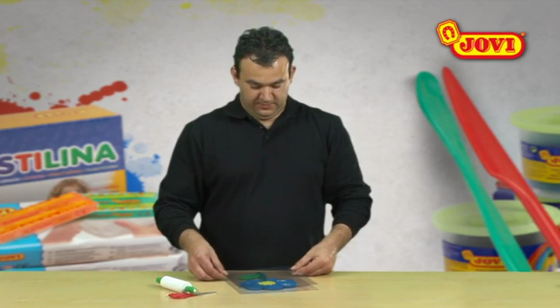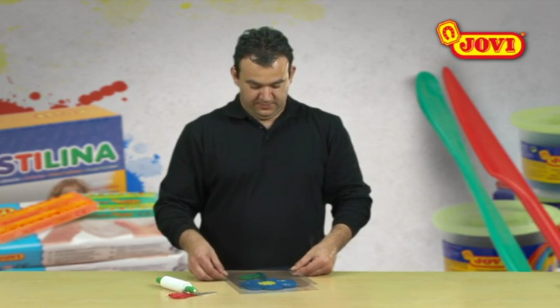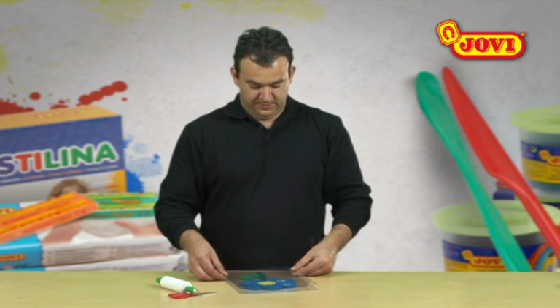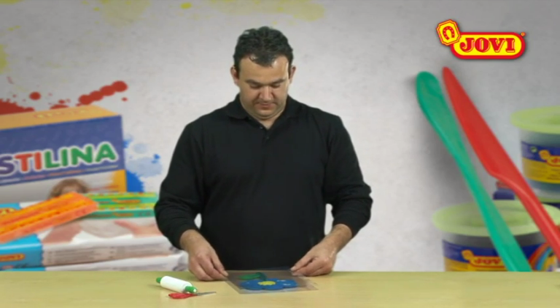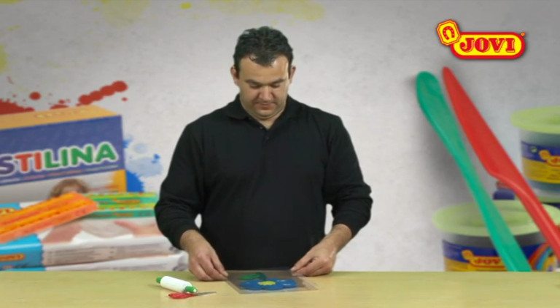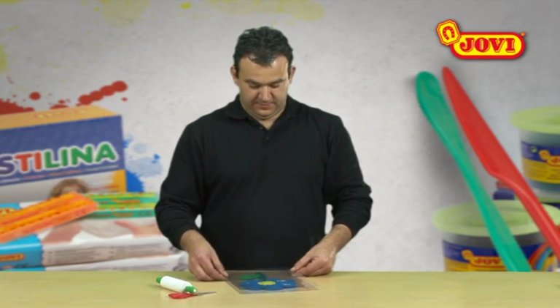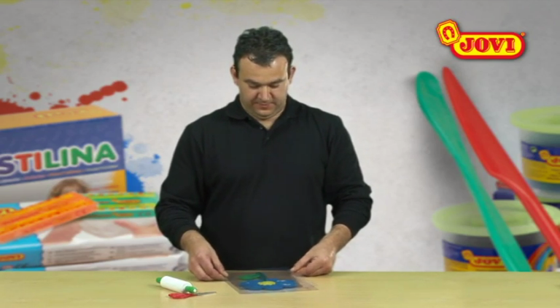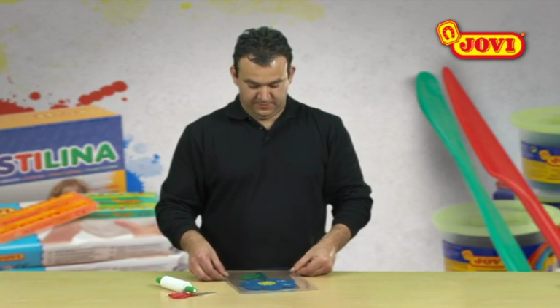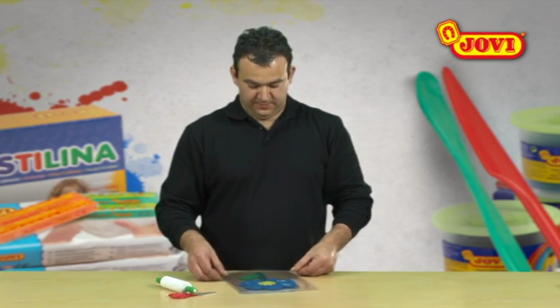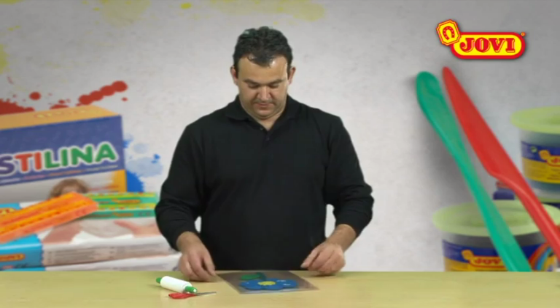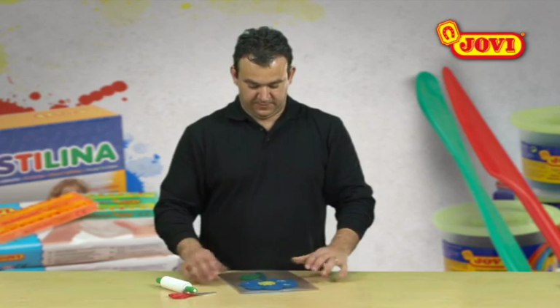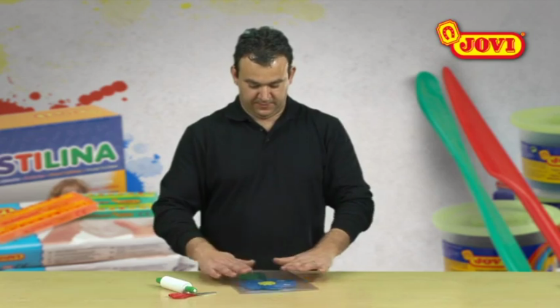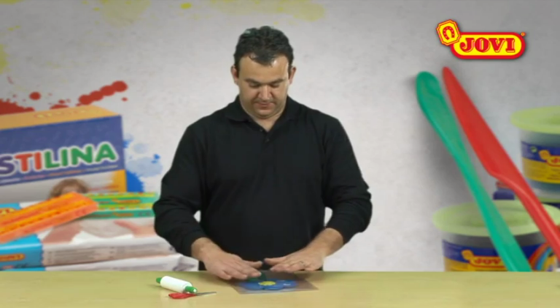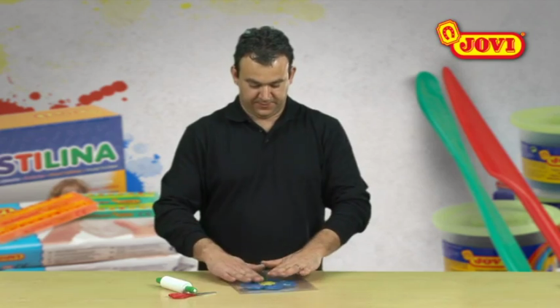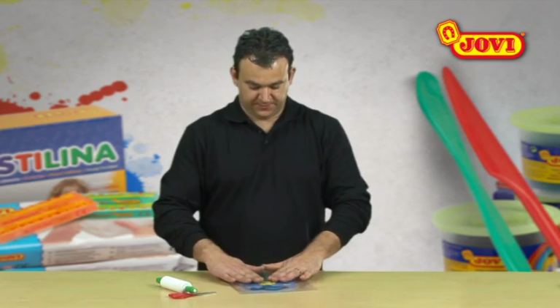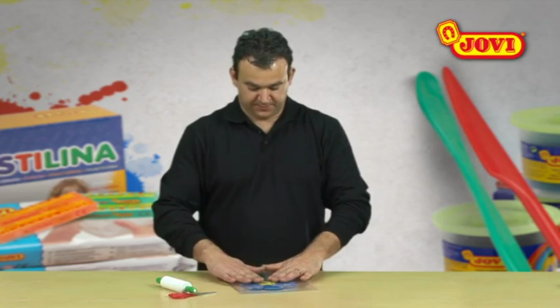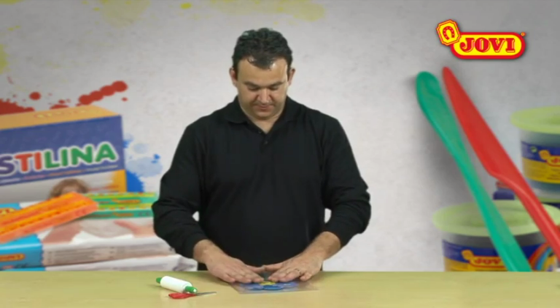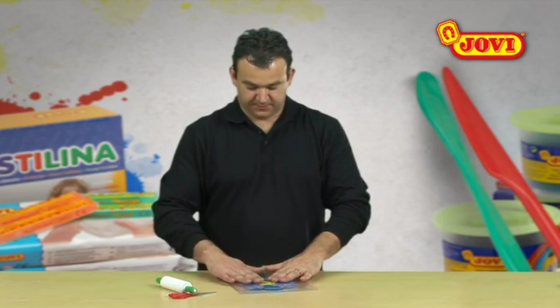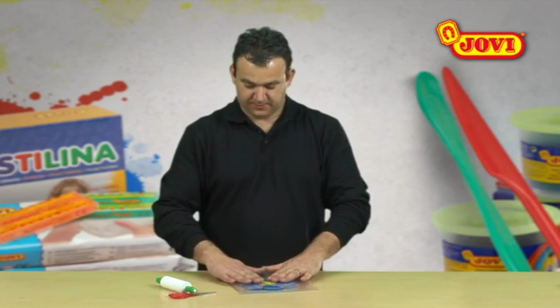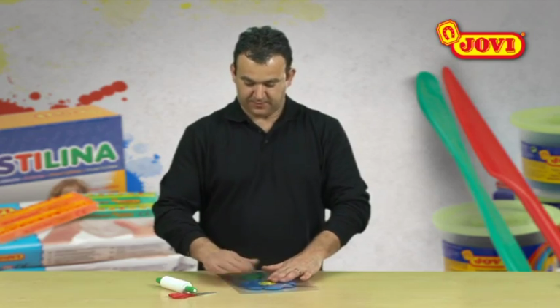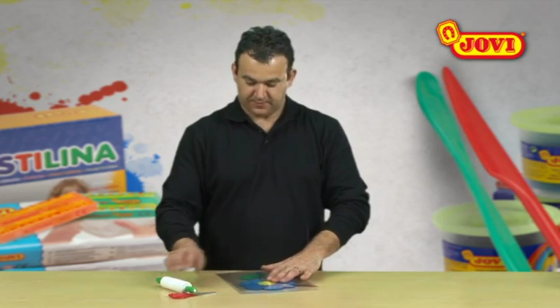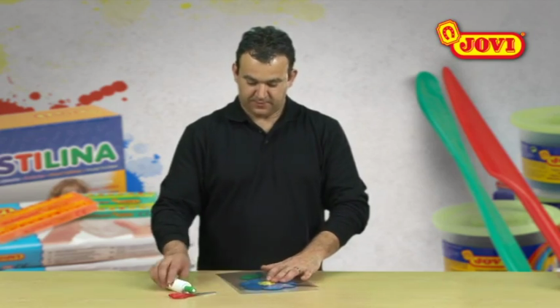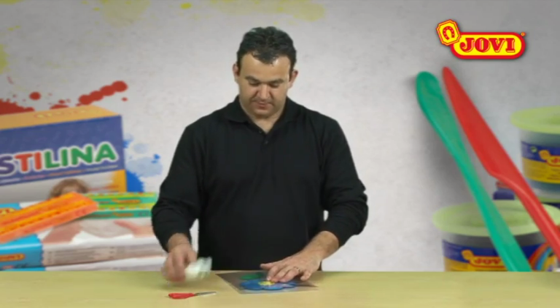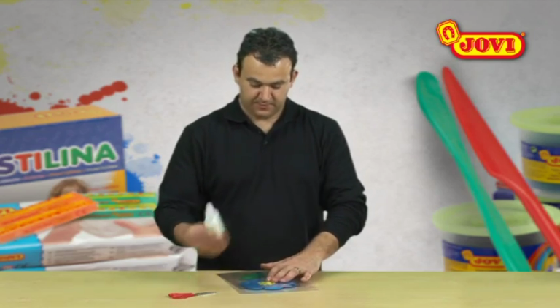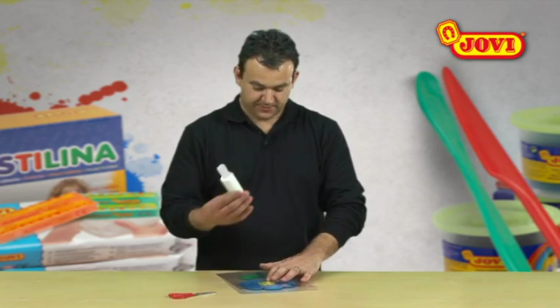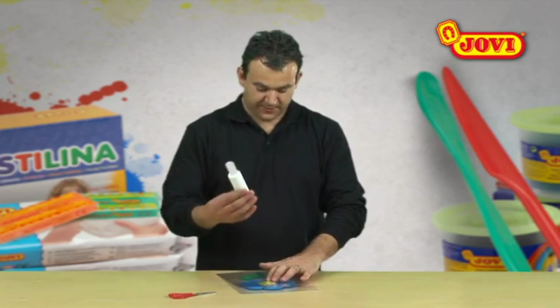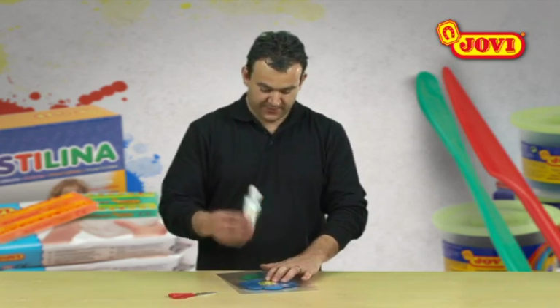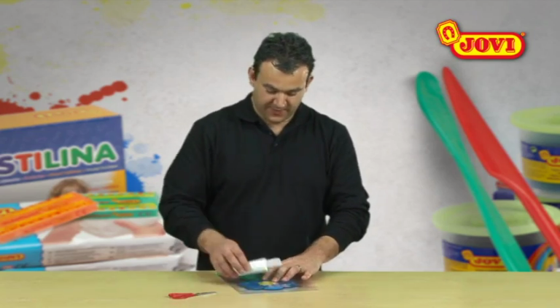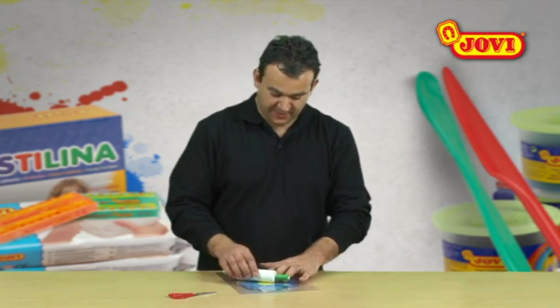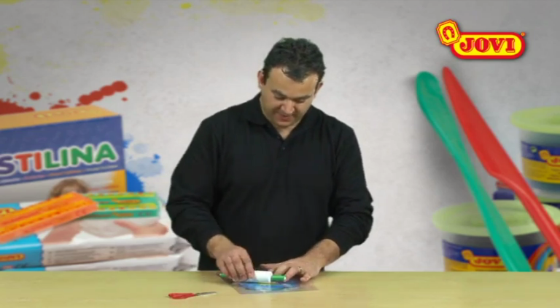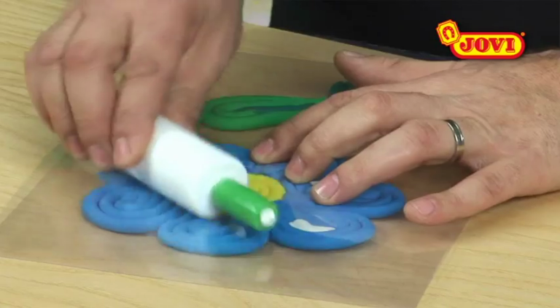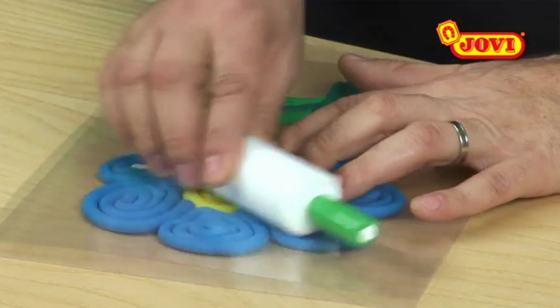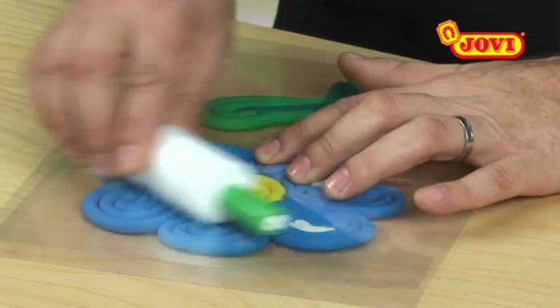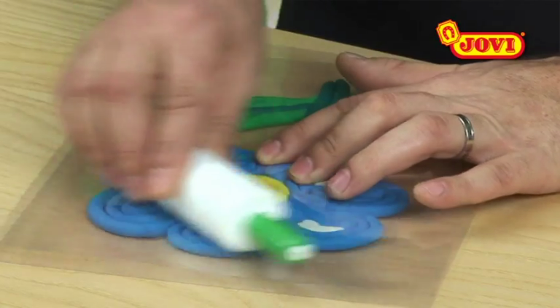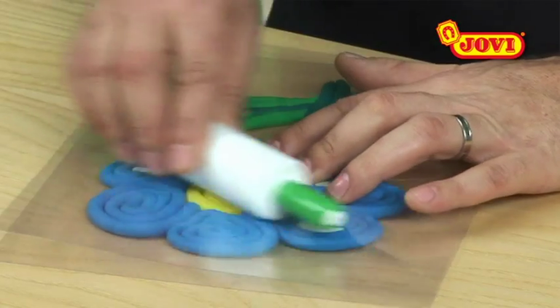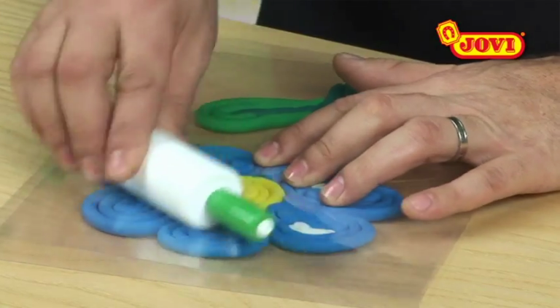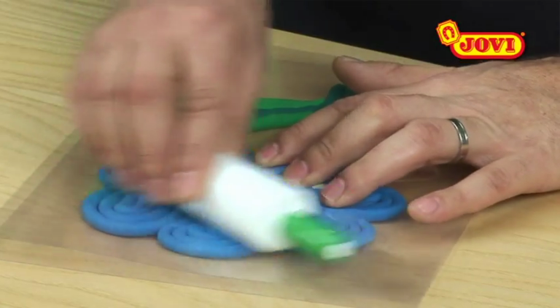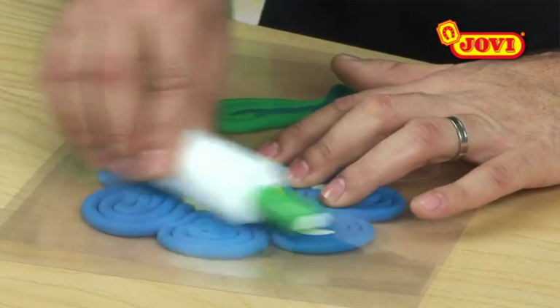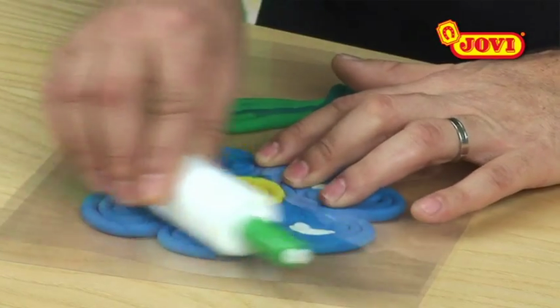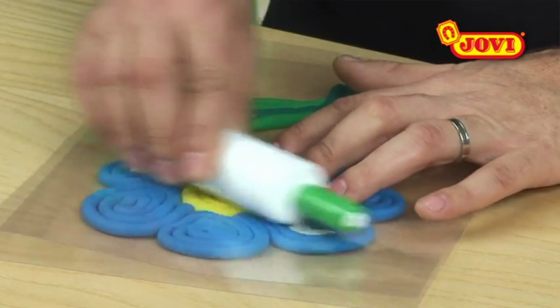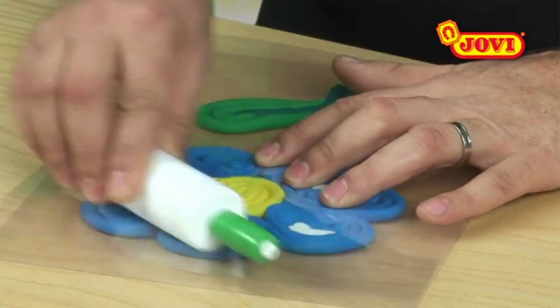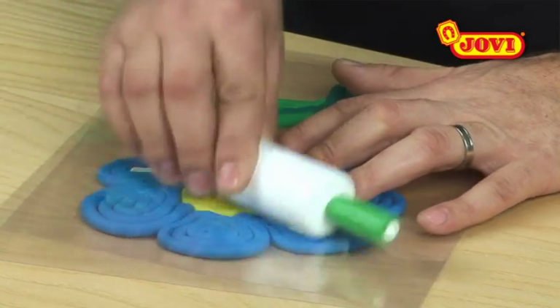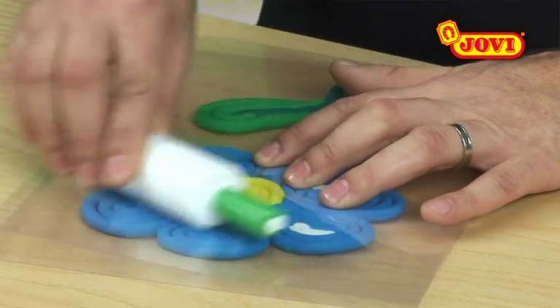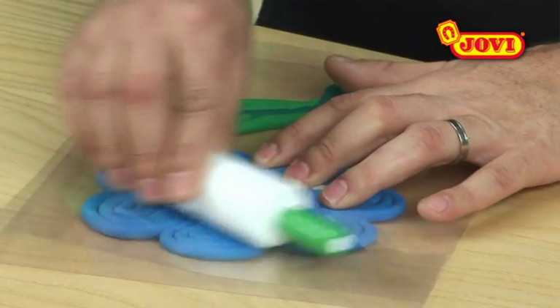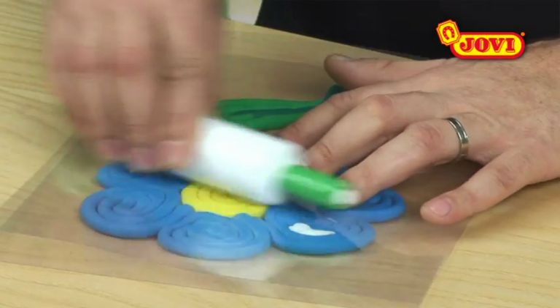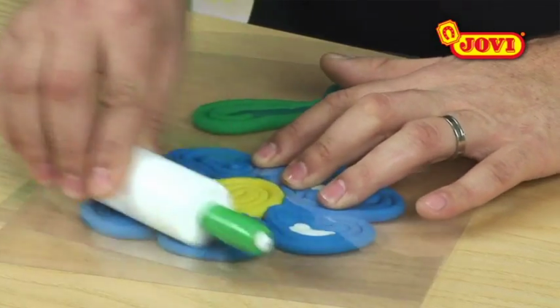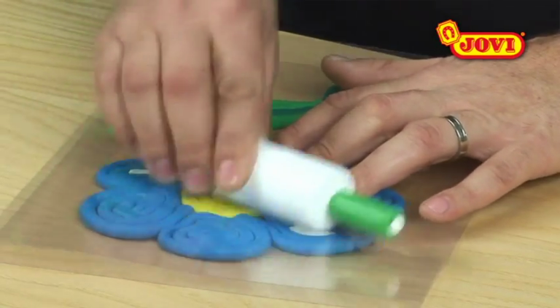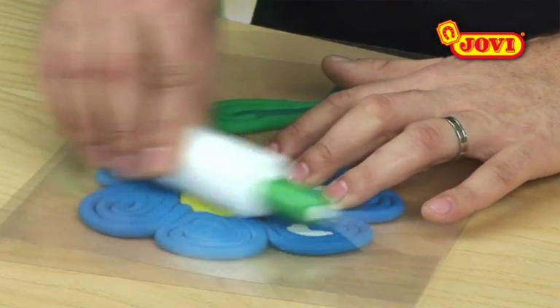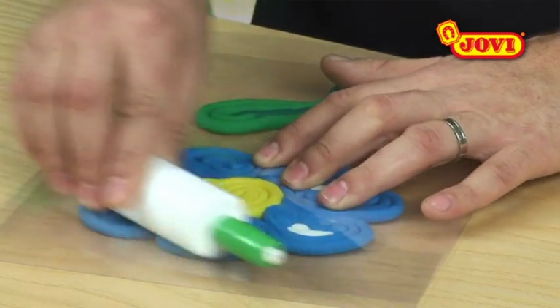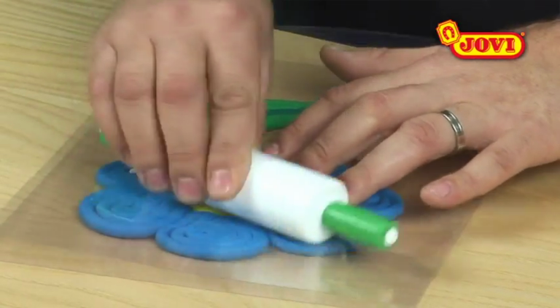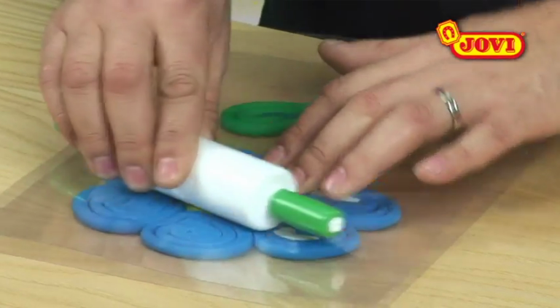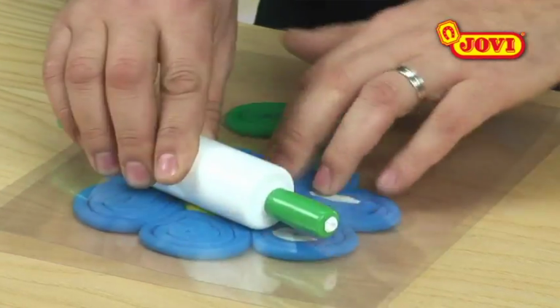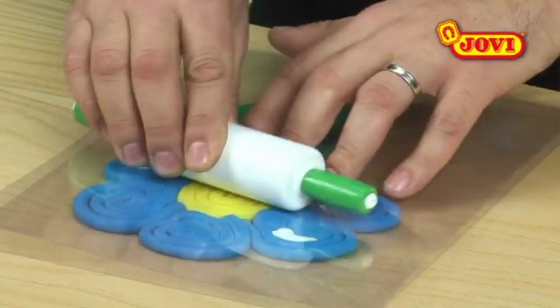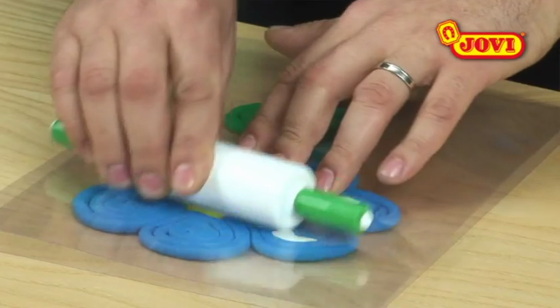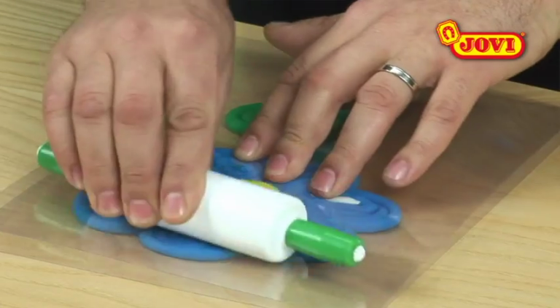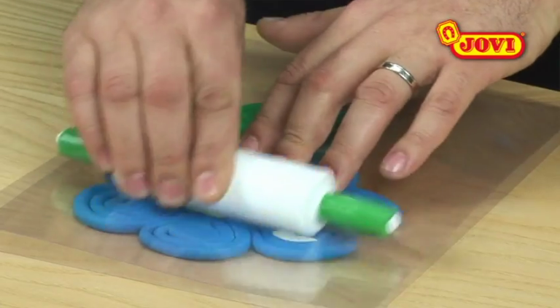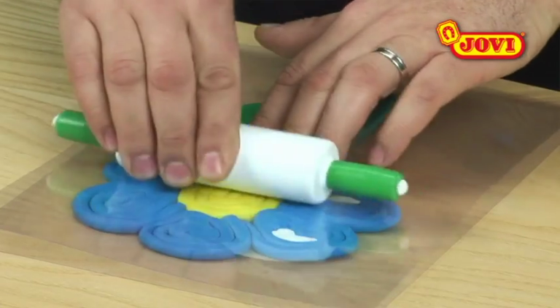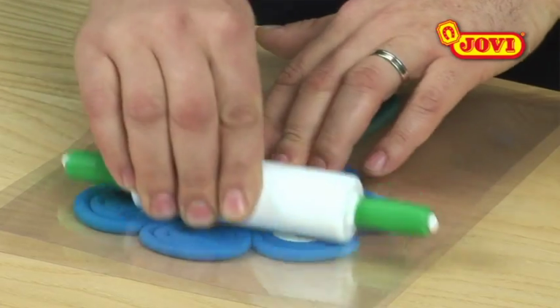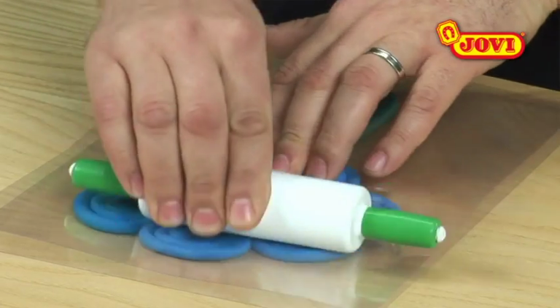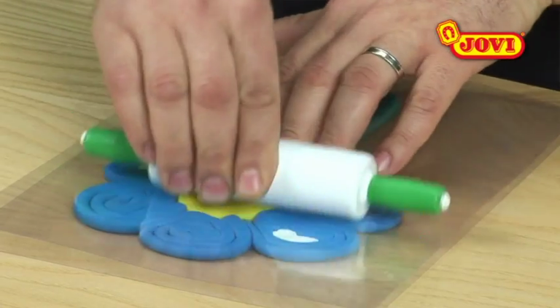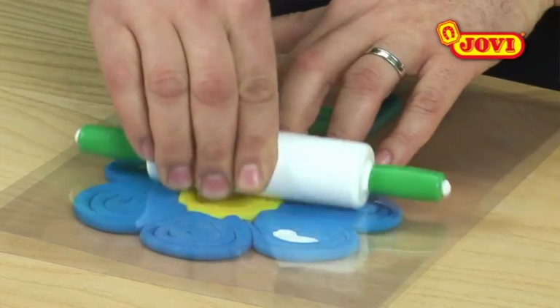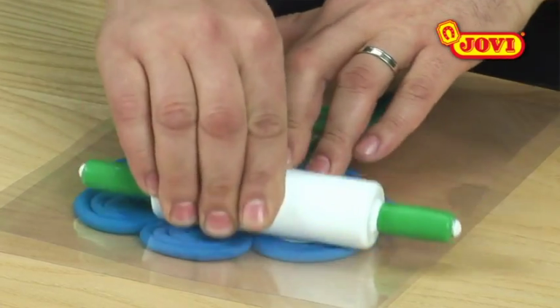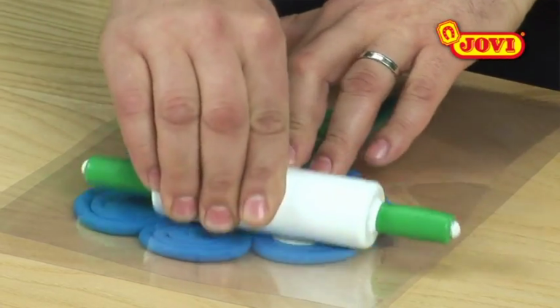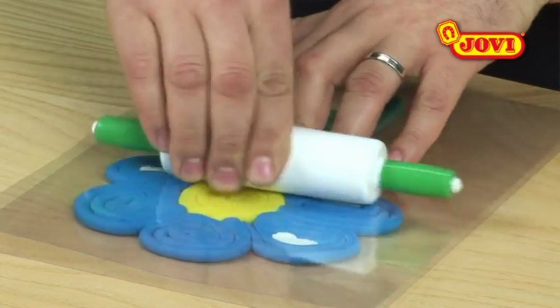Next, we place another acetate sheet over the flower and press down with the rolling pin to stick the different pieces of modelling dough together.